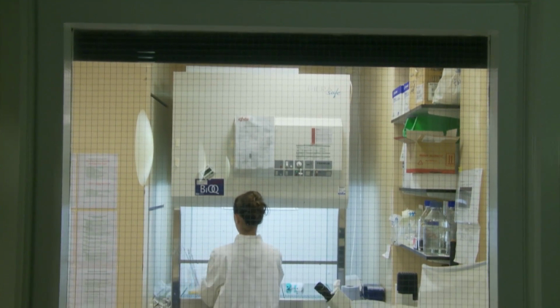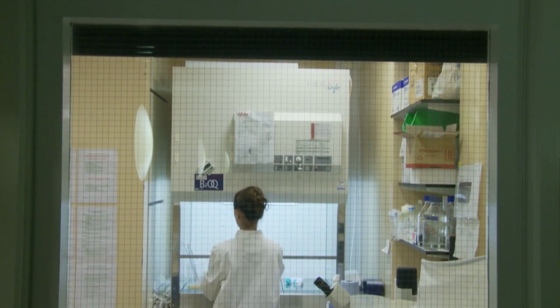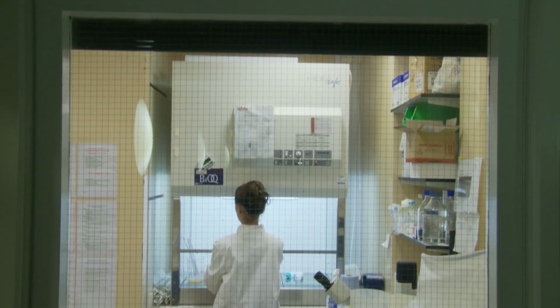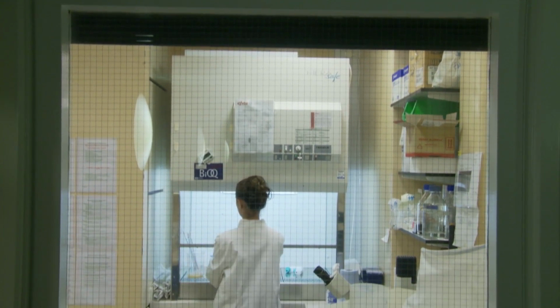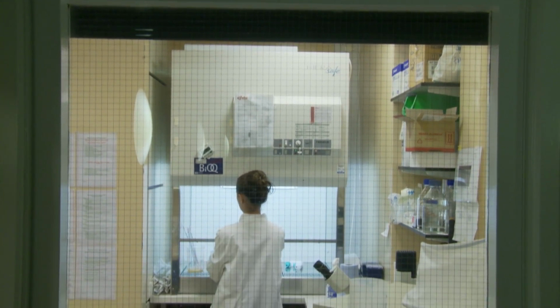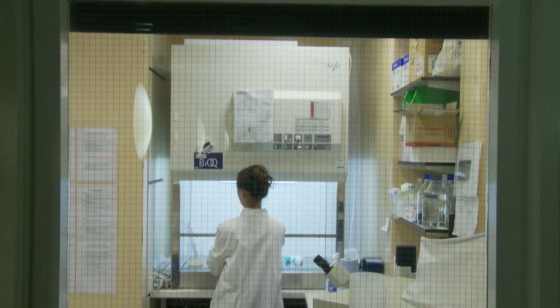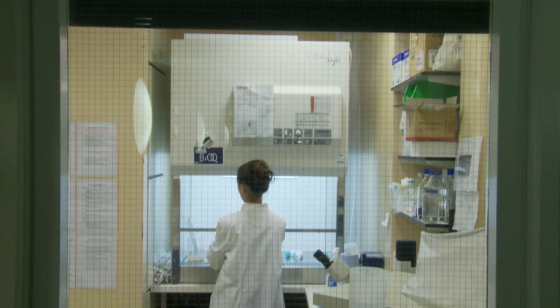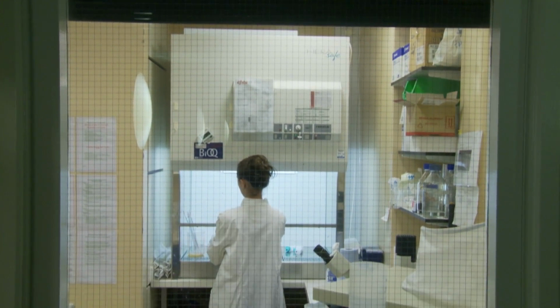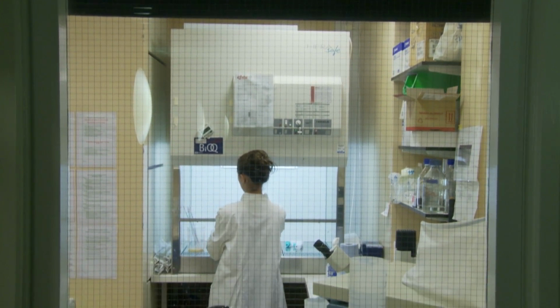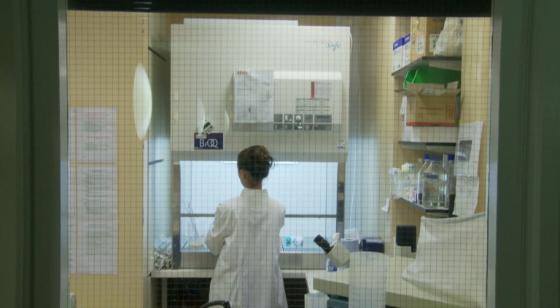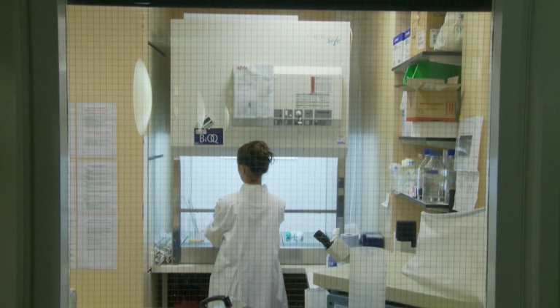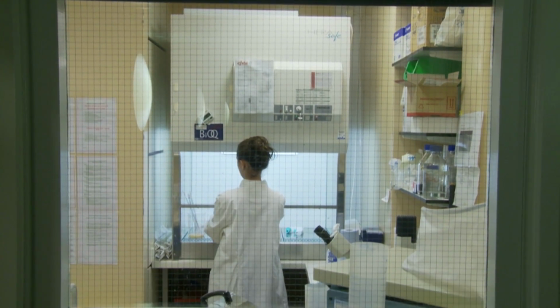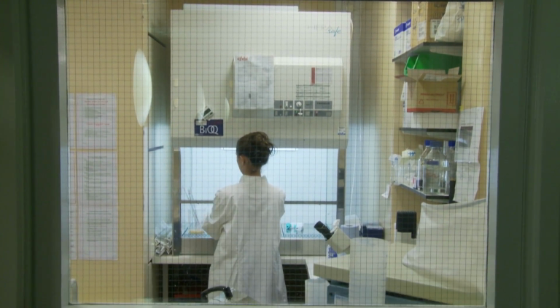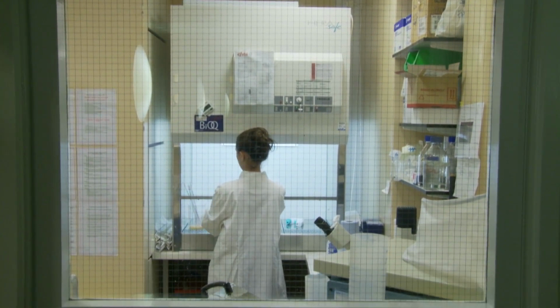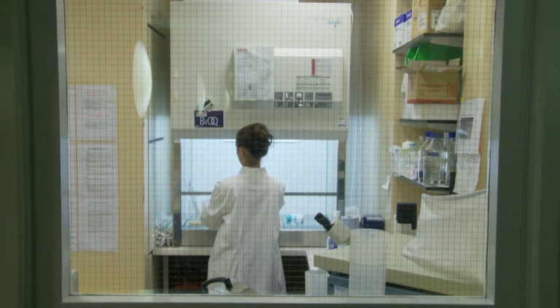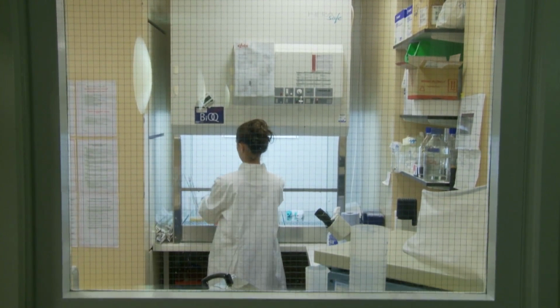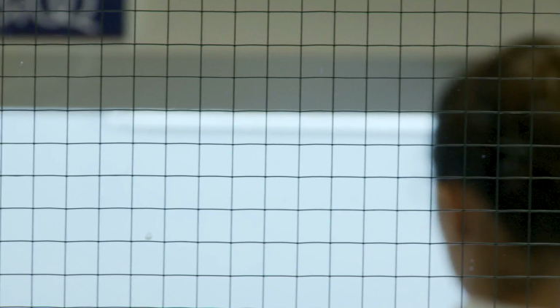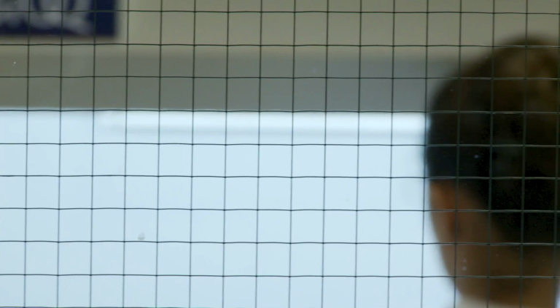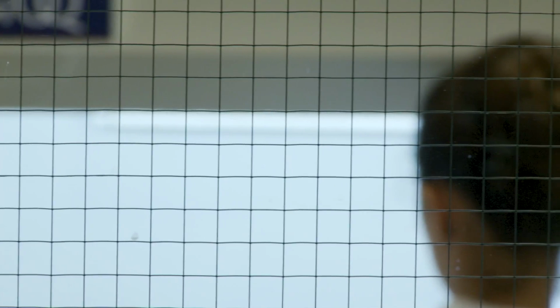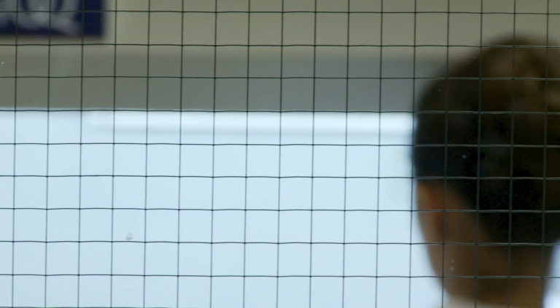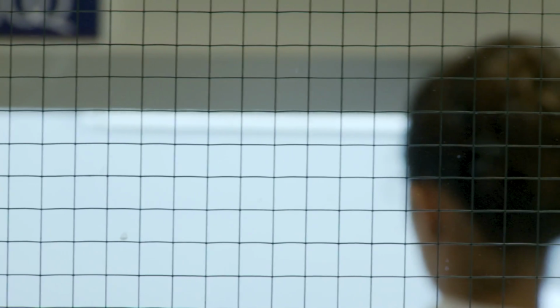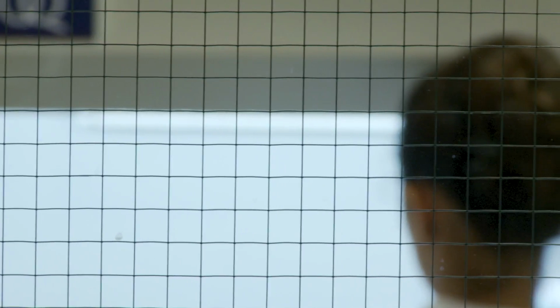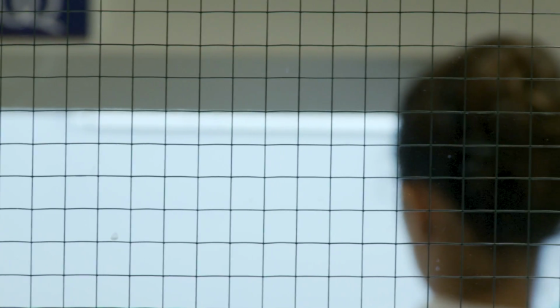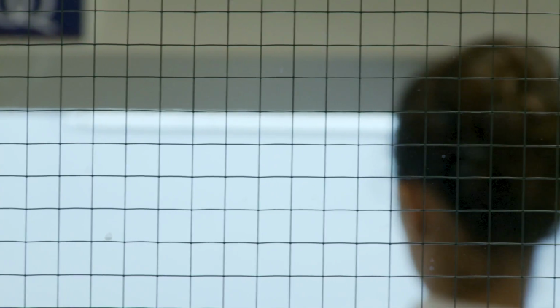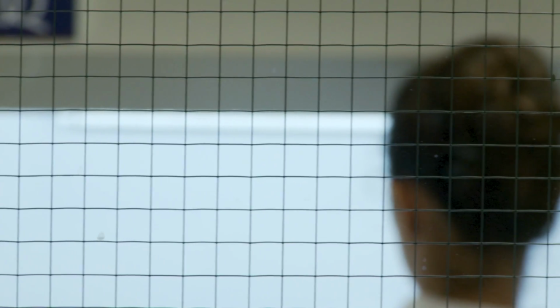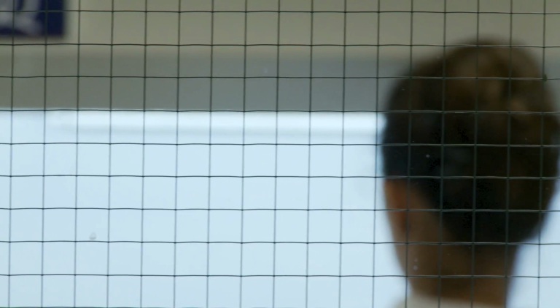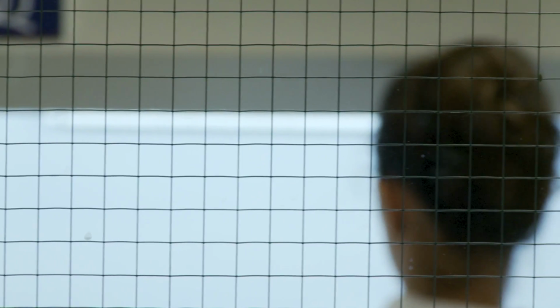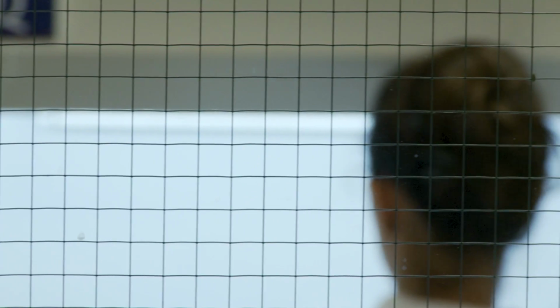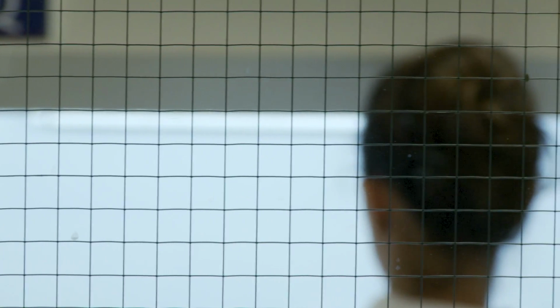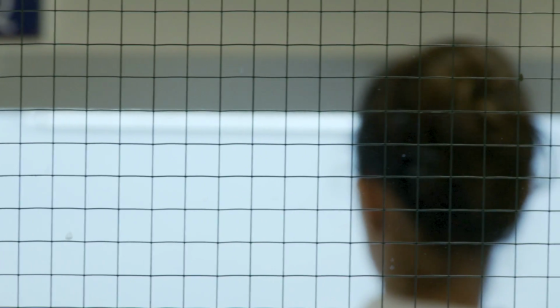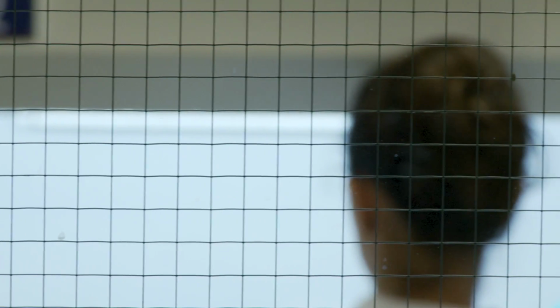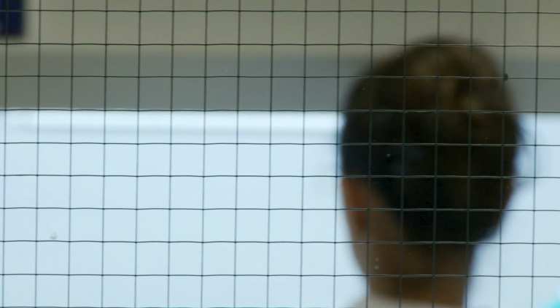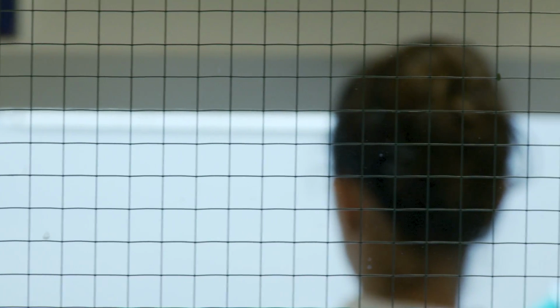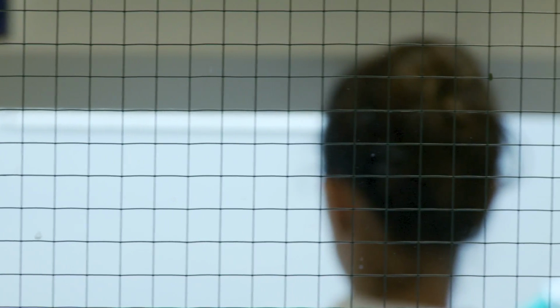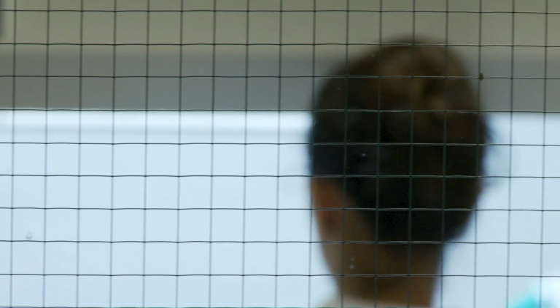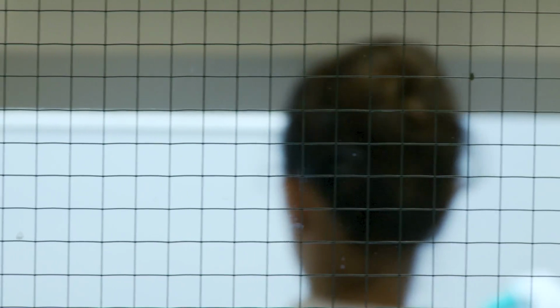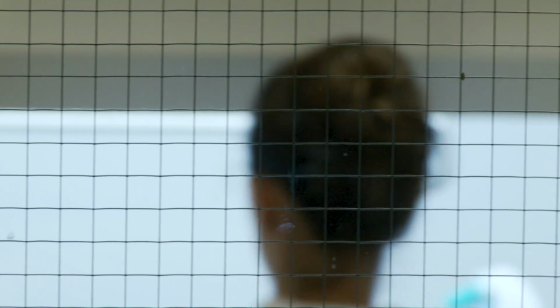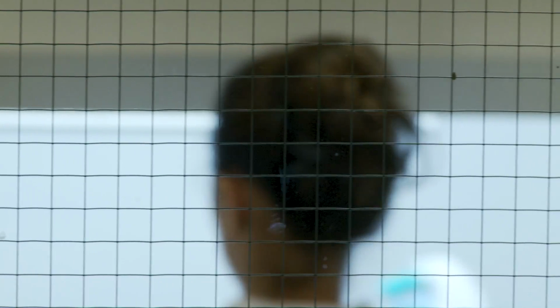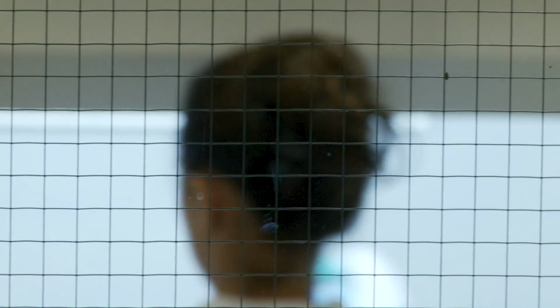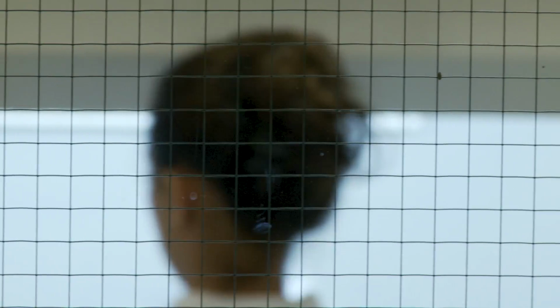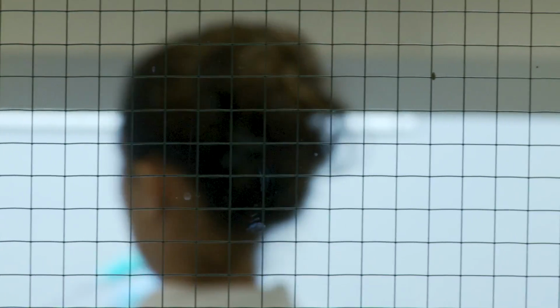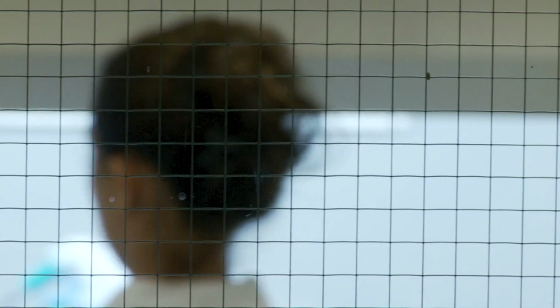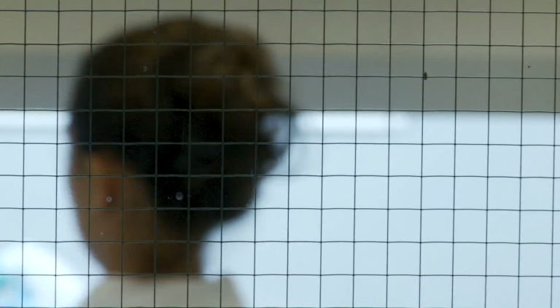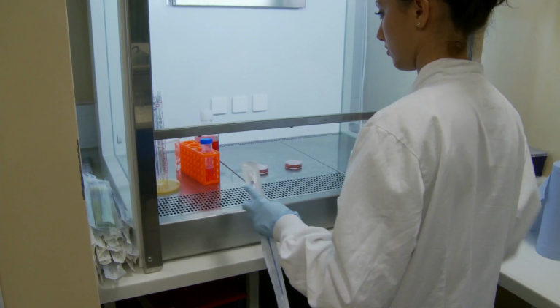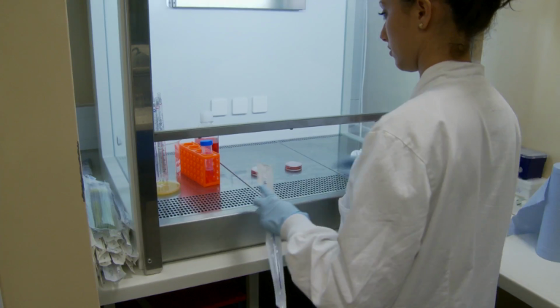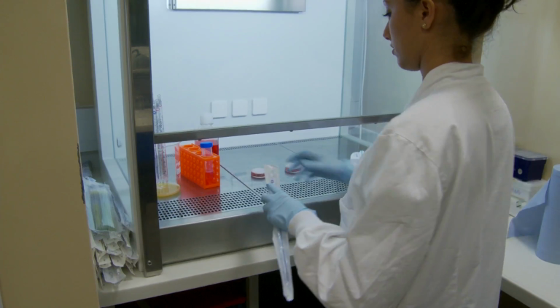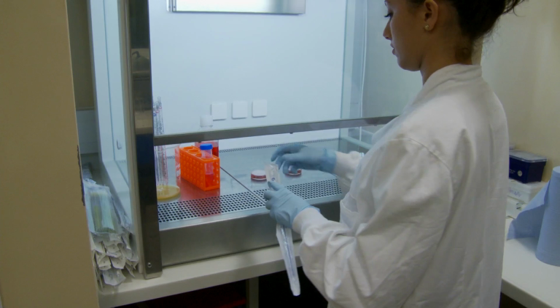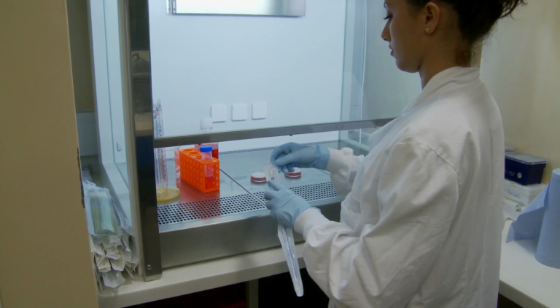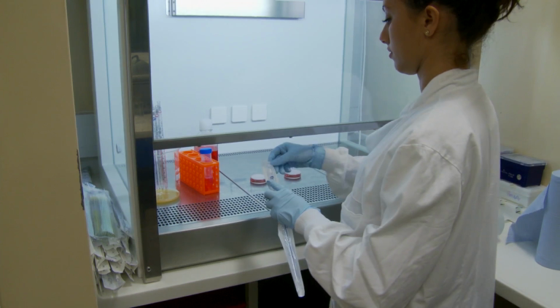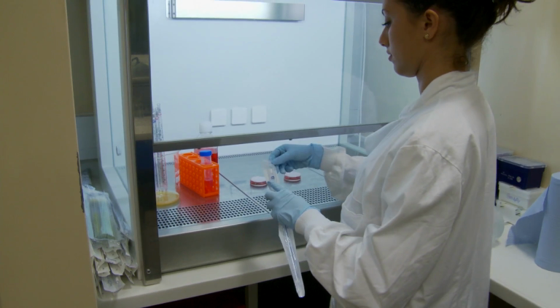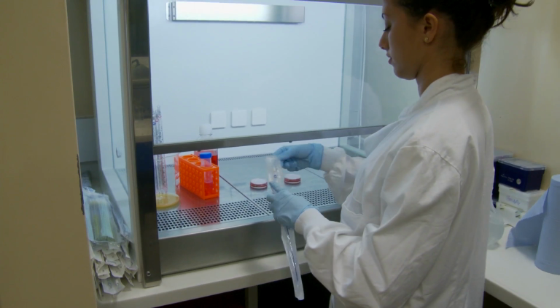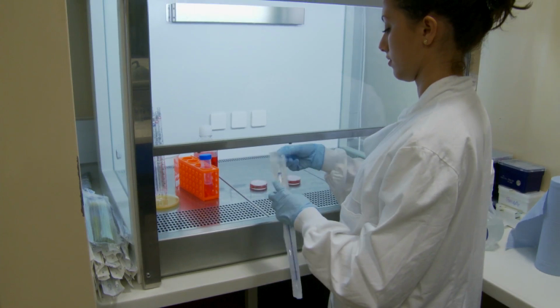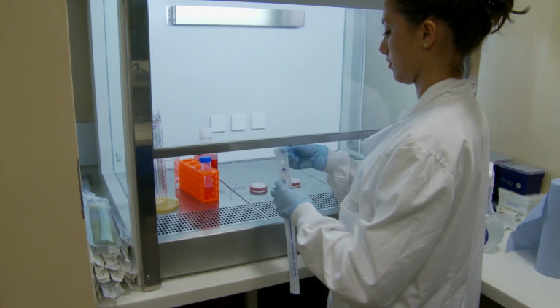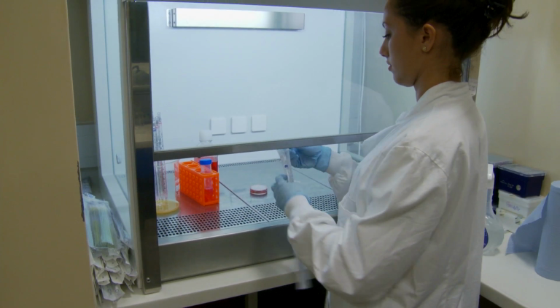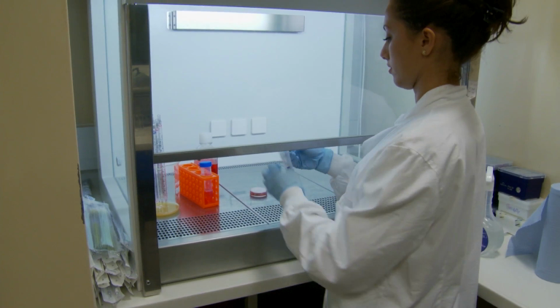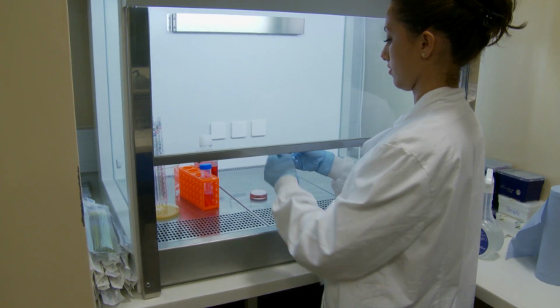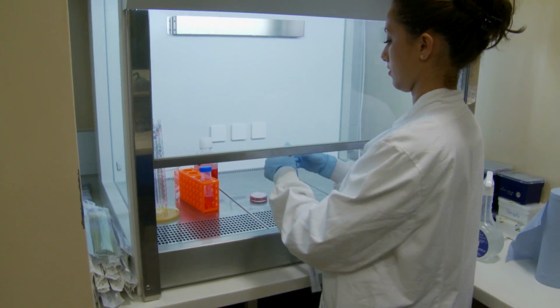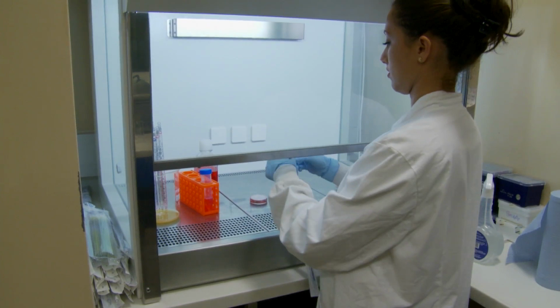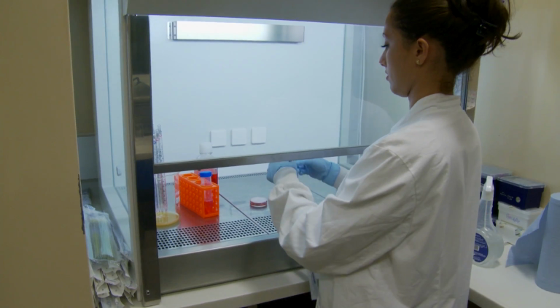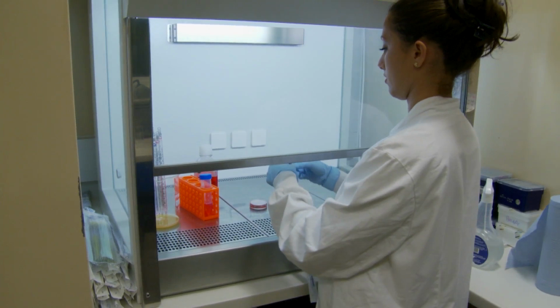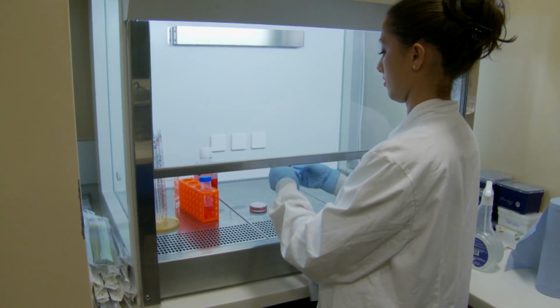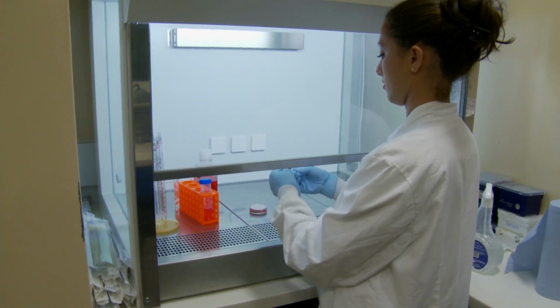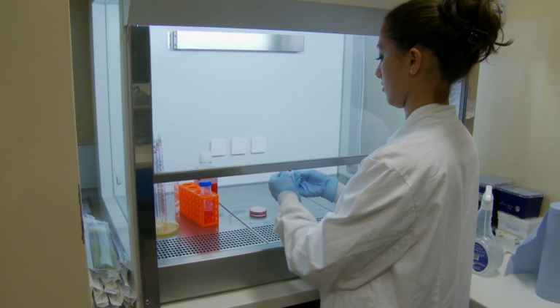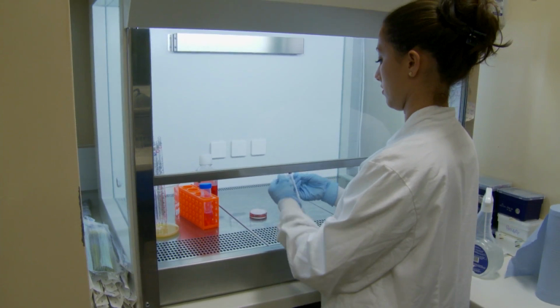At the moment I'm working in a sterile hood, changing the media in these constructs which are part of the process of making these engineered neural tissues.